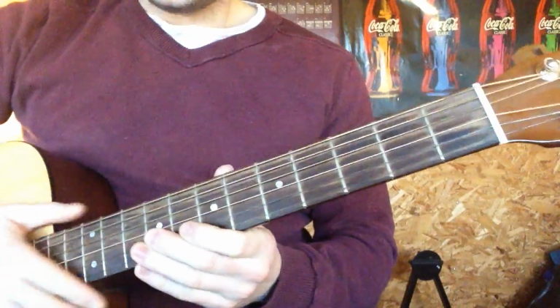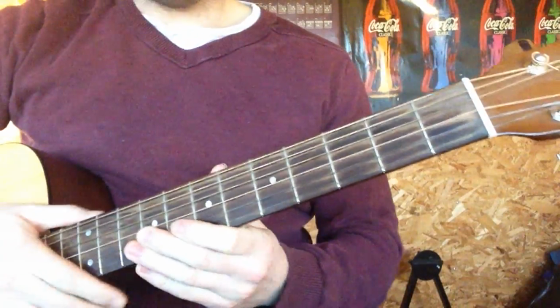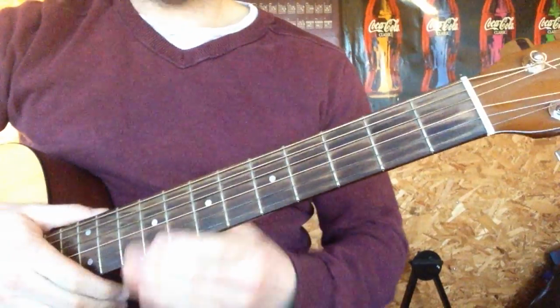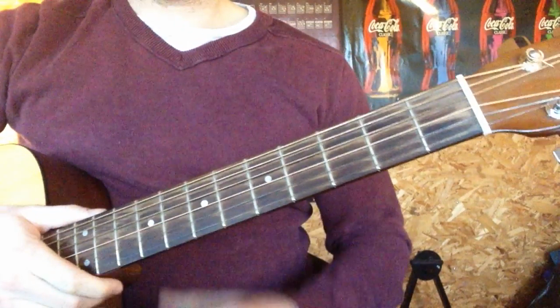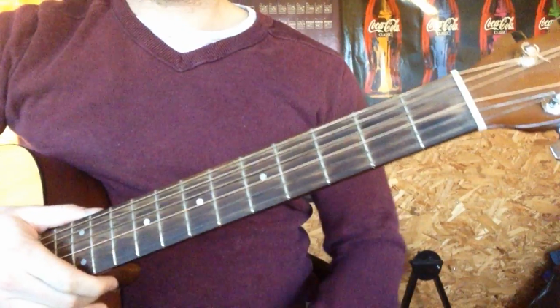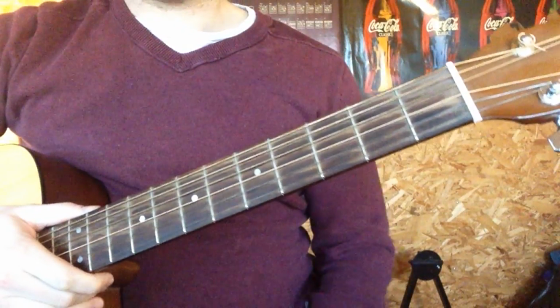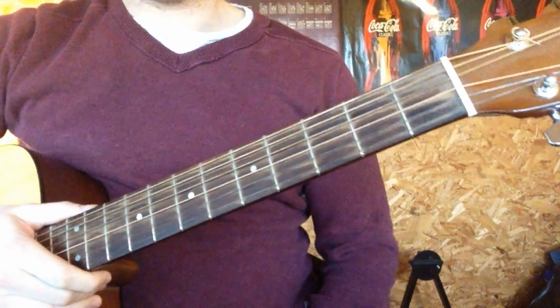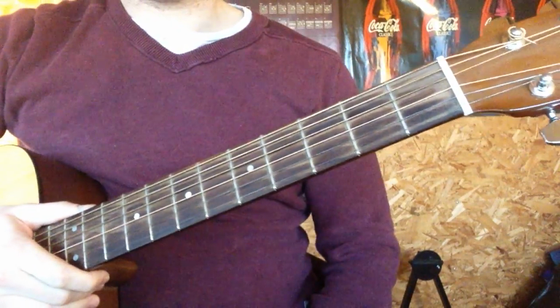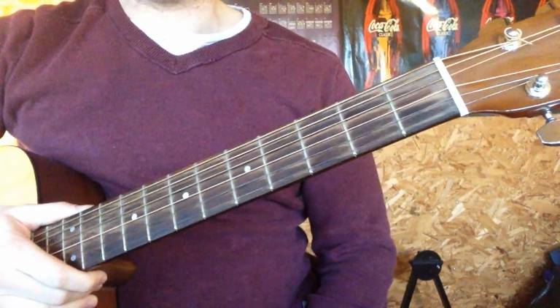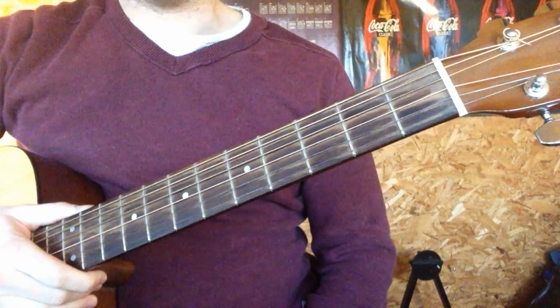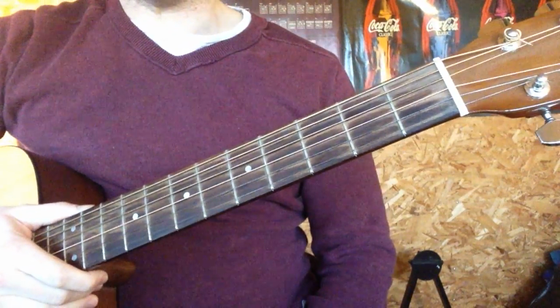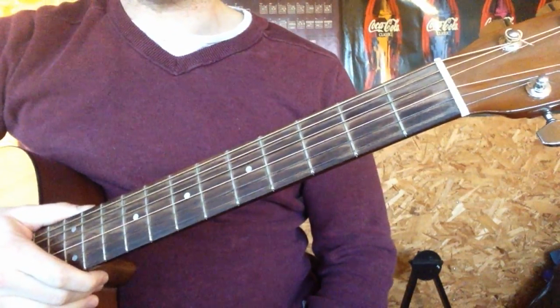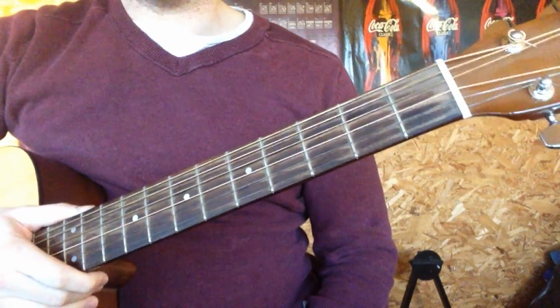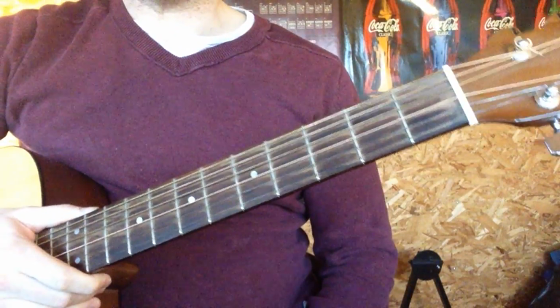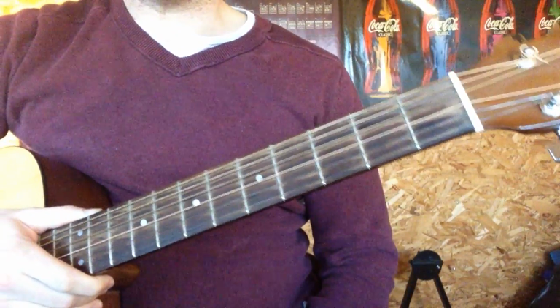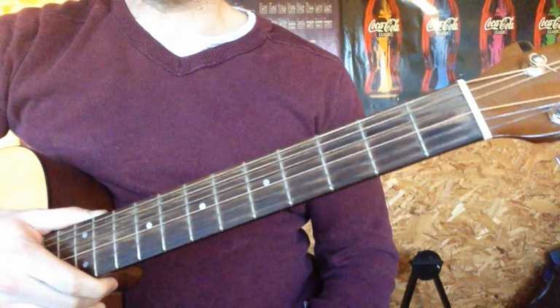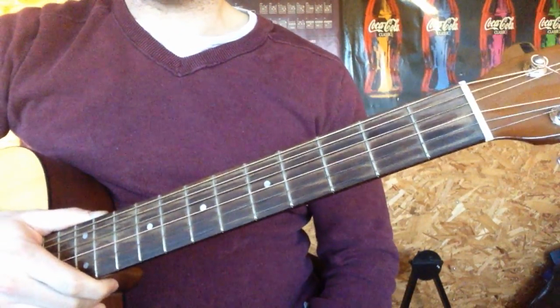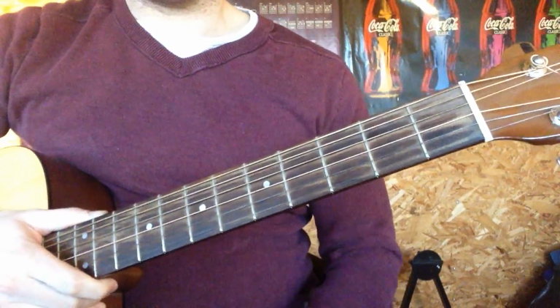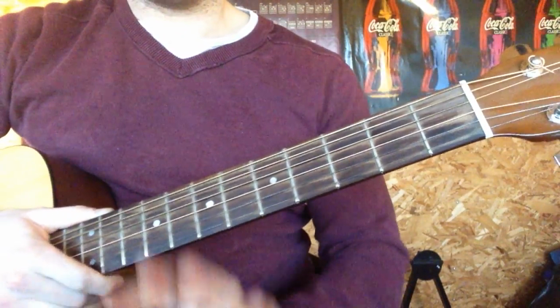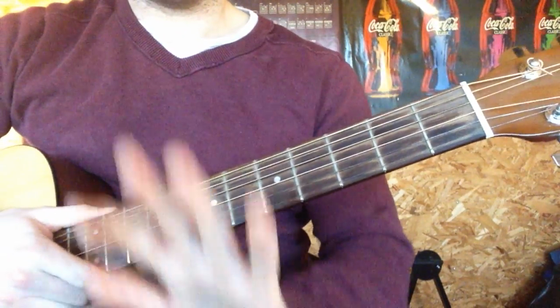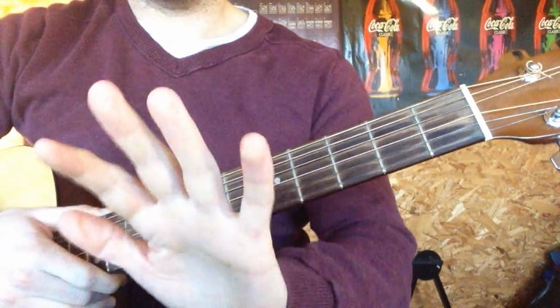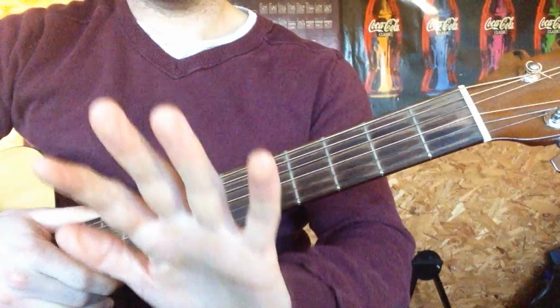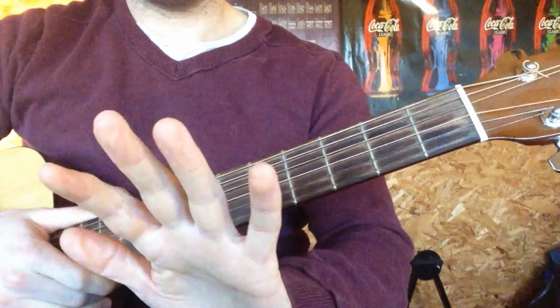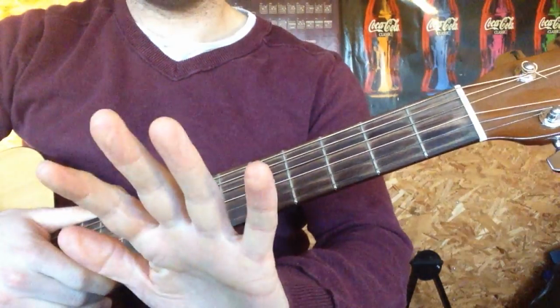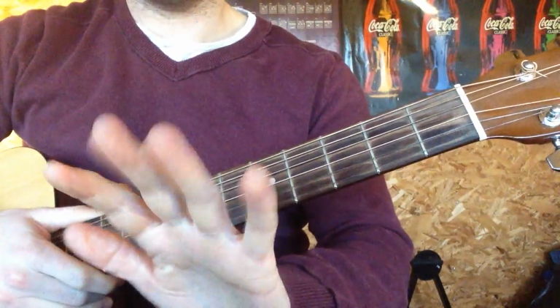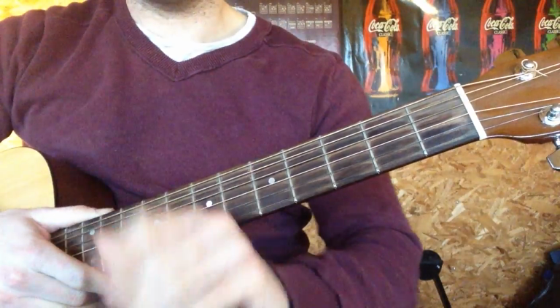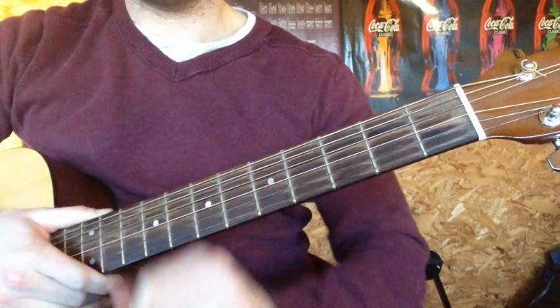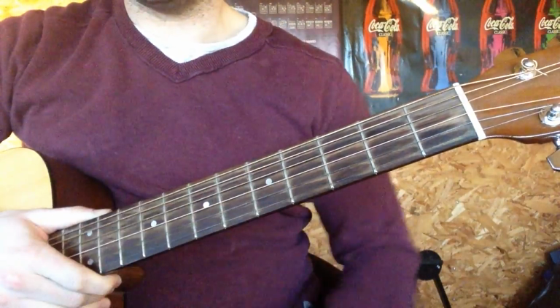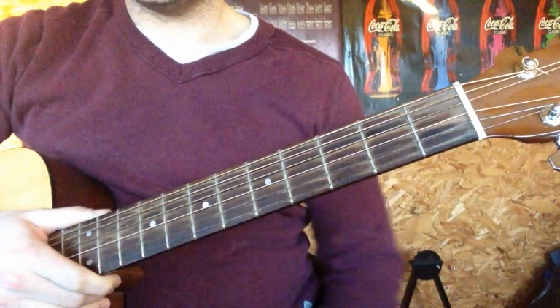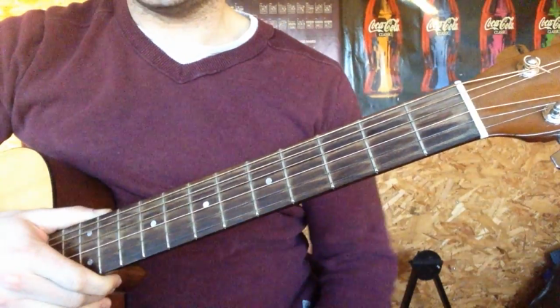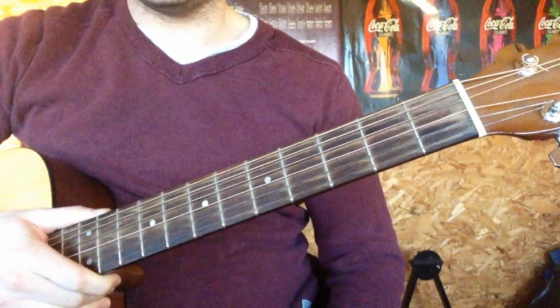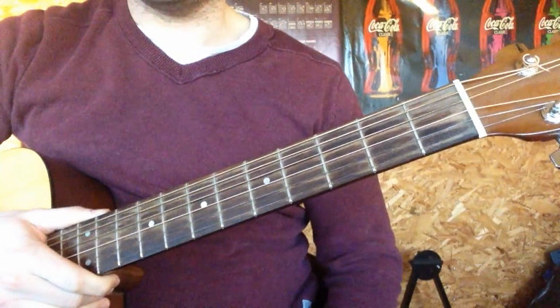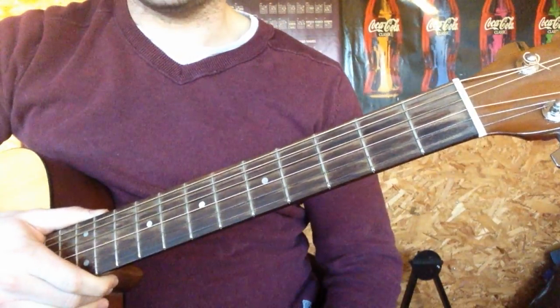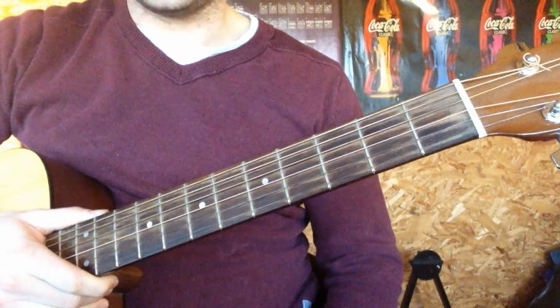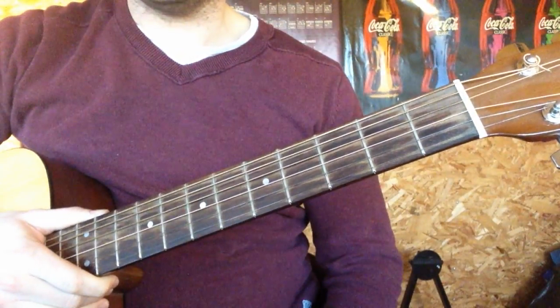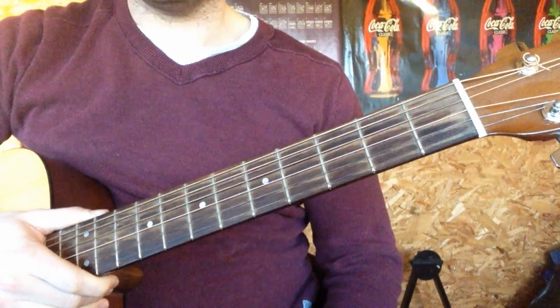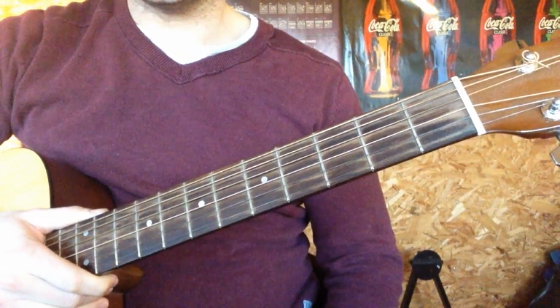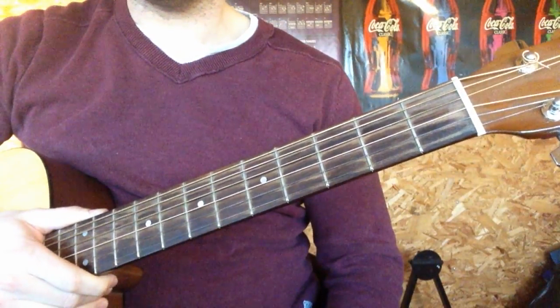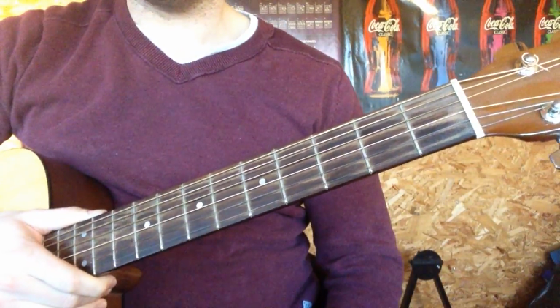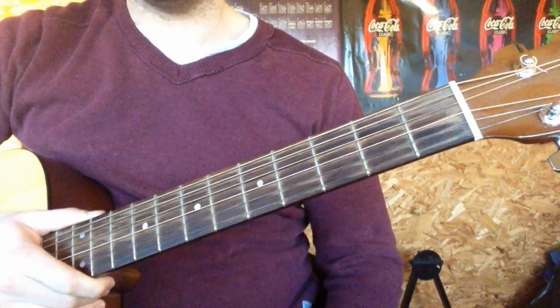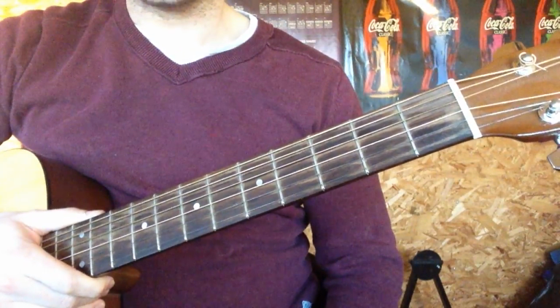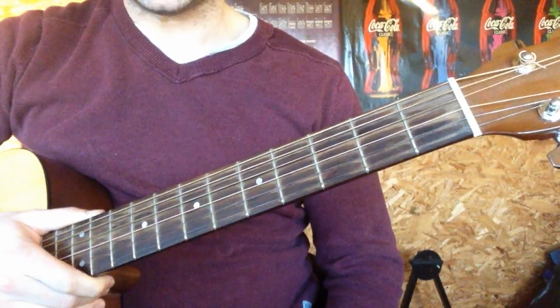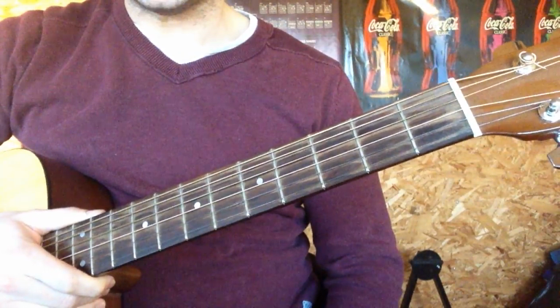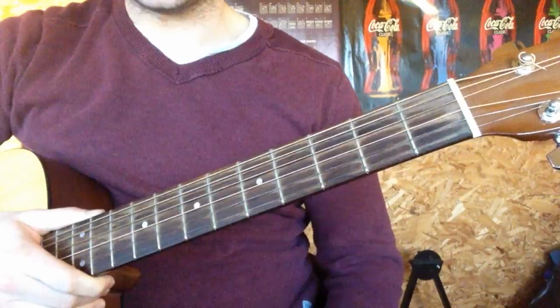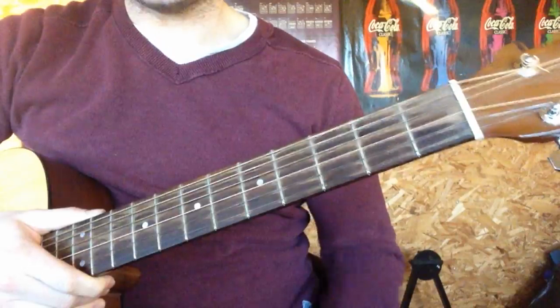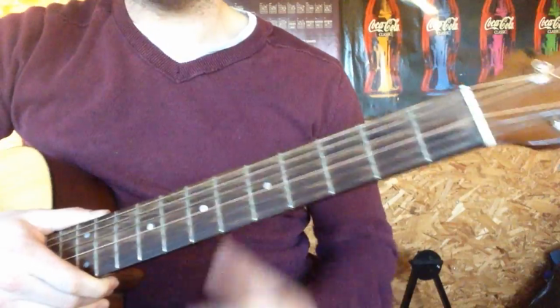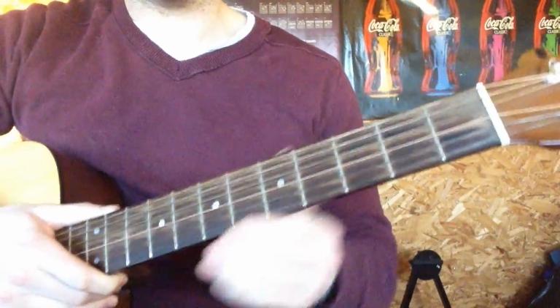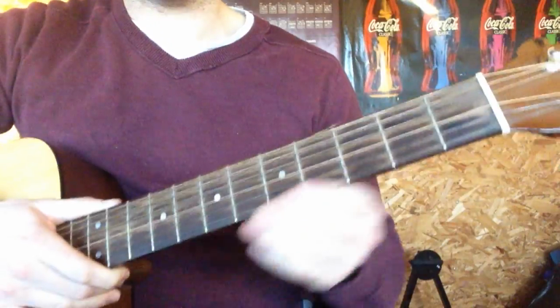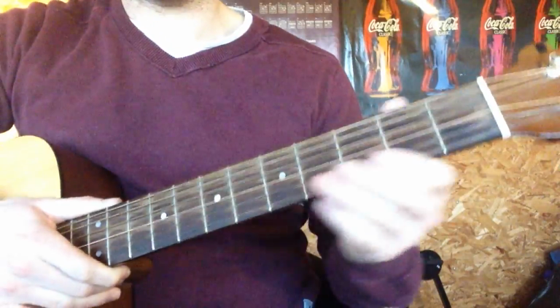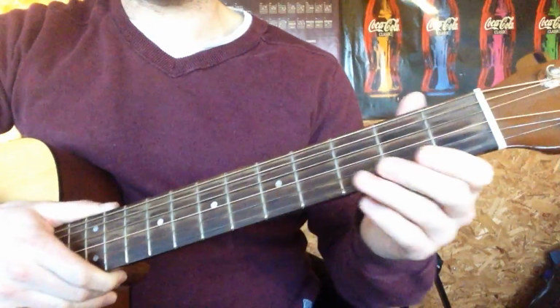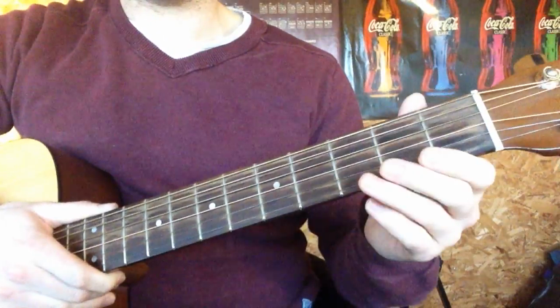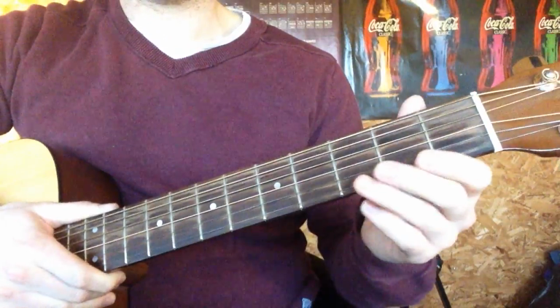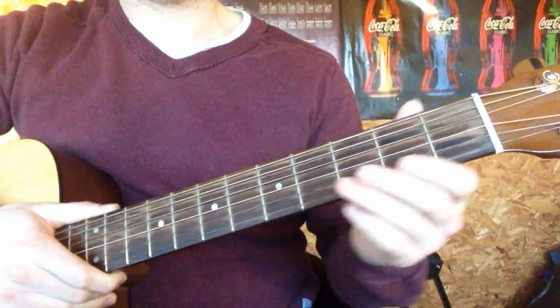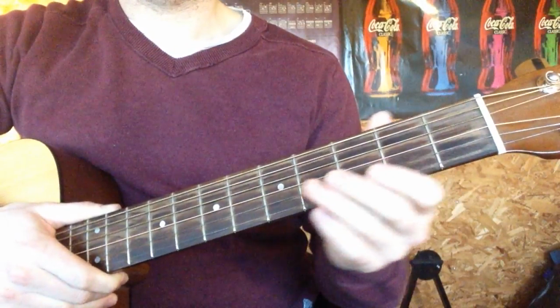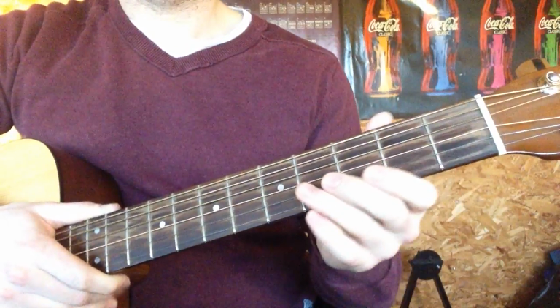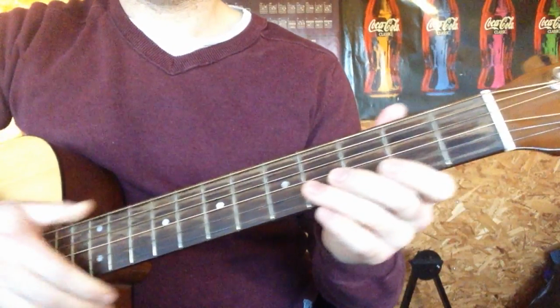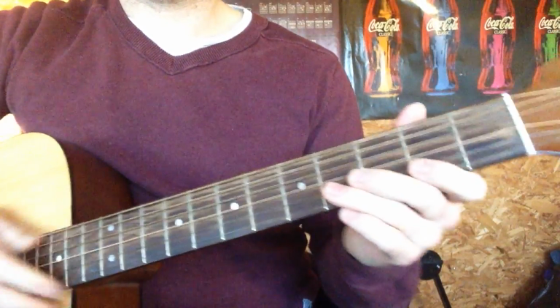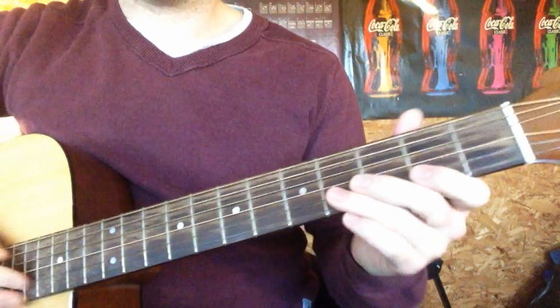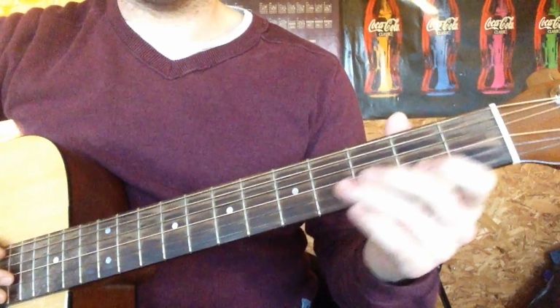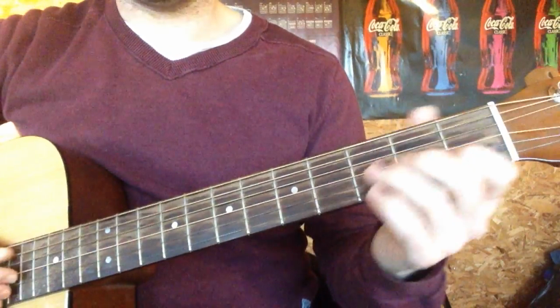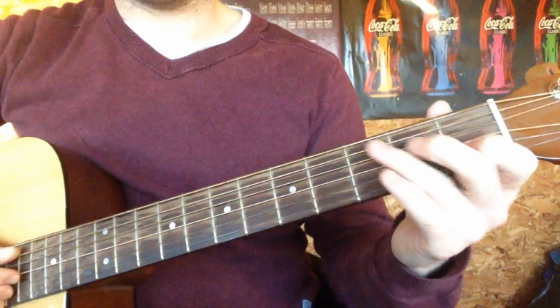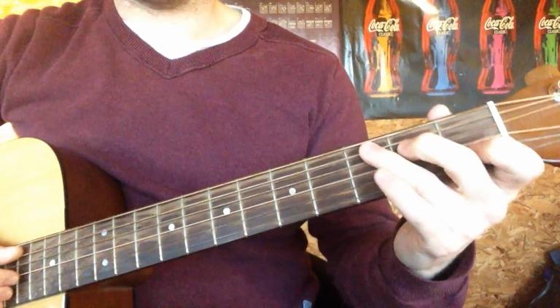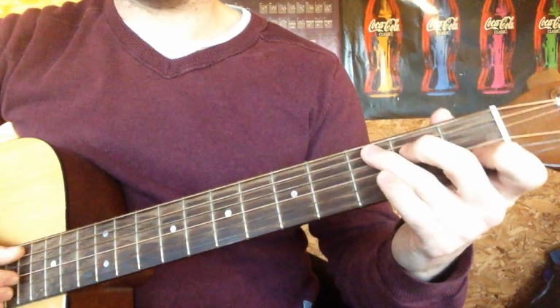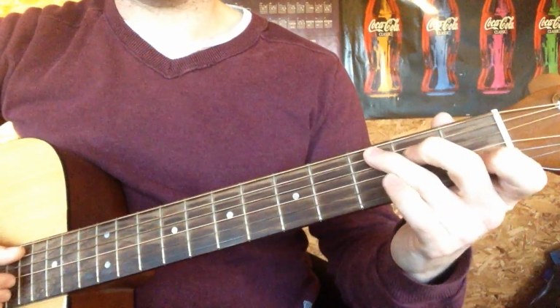Hey, it's Simon from Easy Peasy Guitar. Happy Friday, hope you're well. We're going to look at how to play Thinking Out Loud.